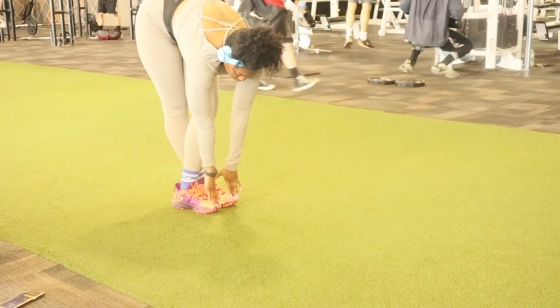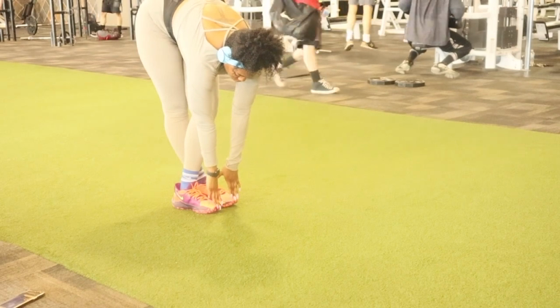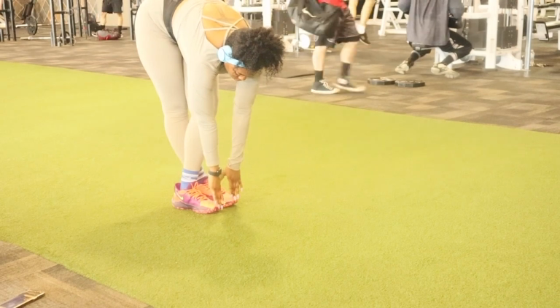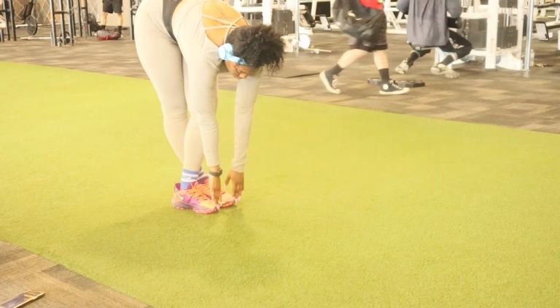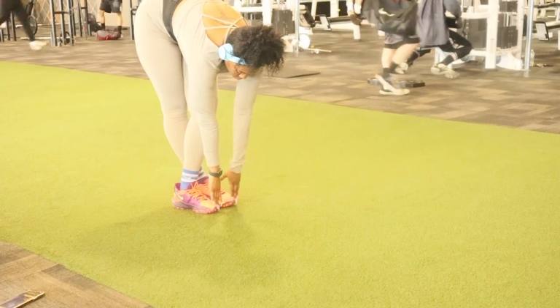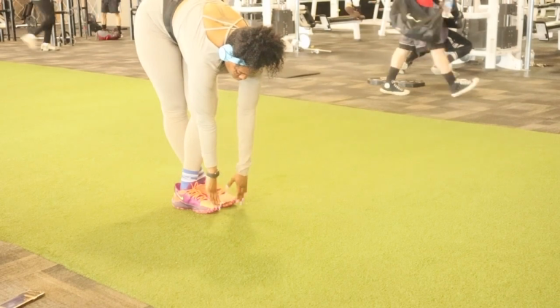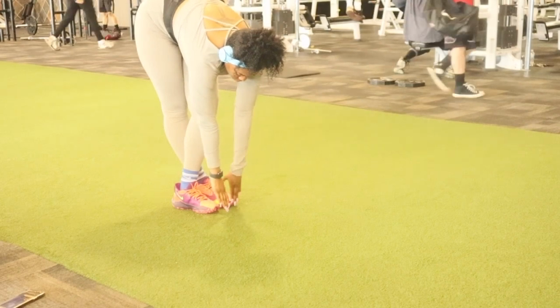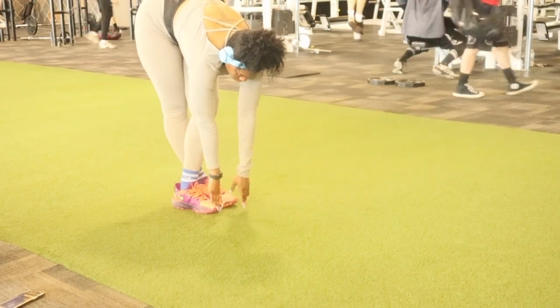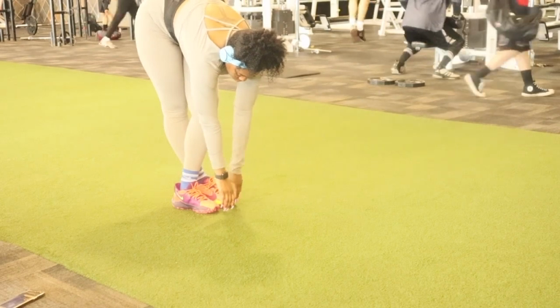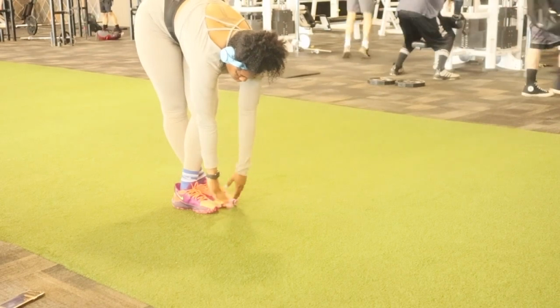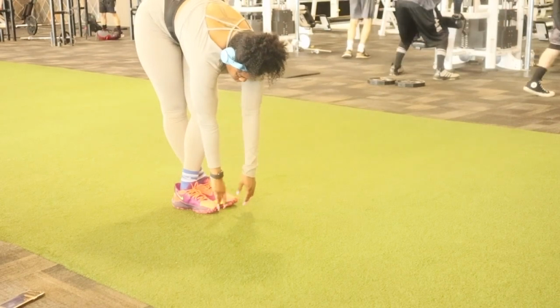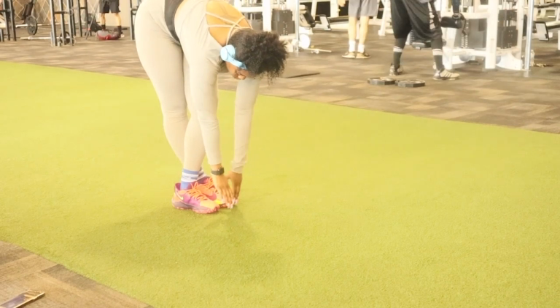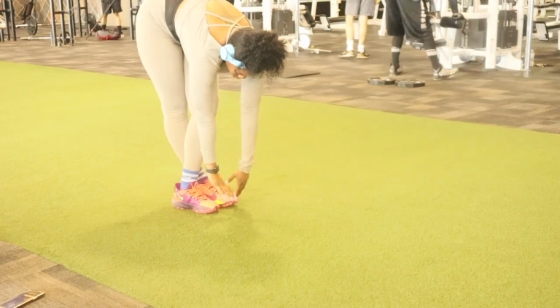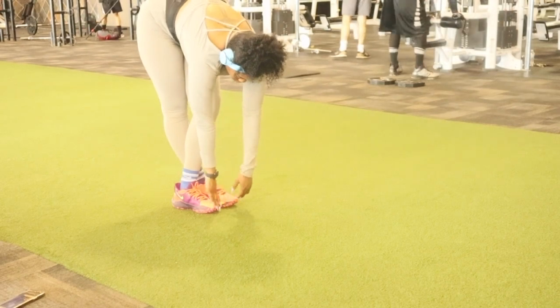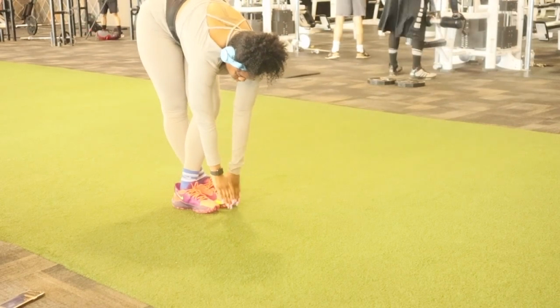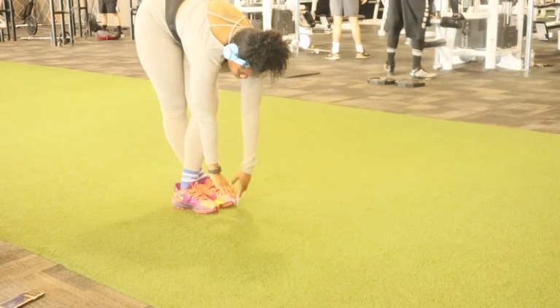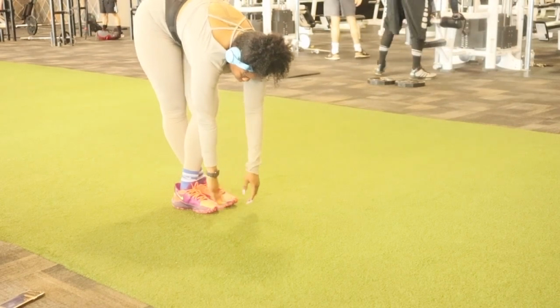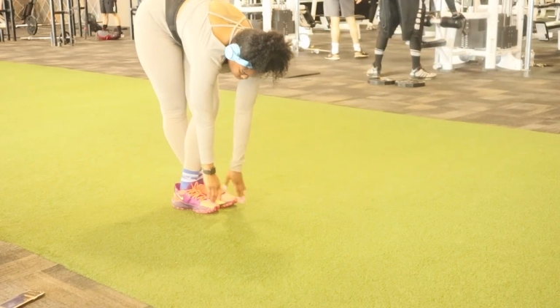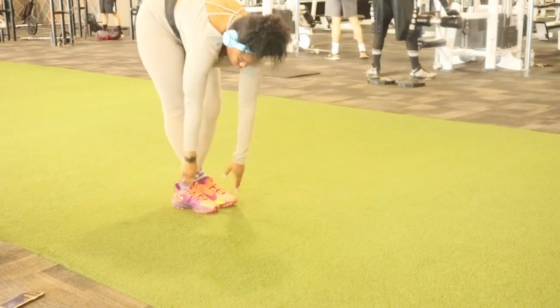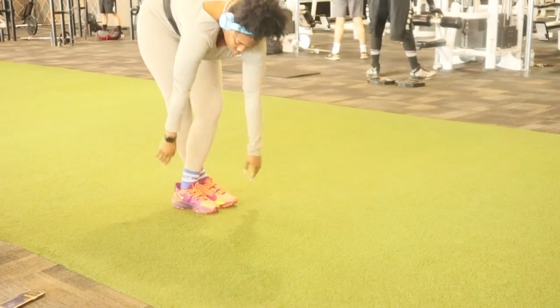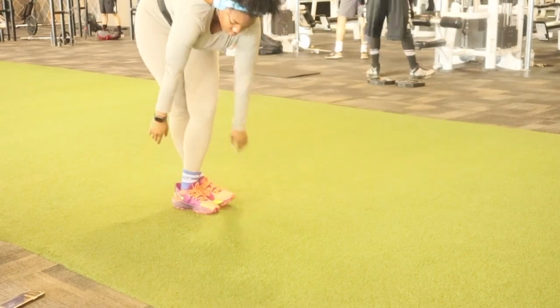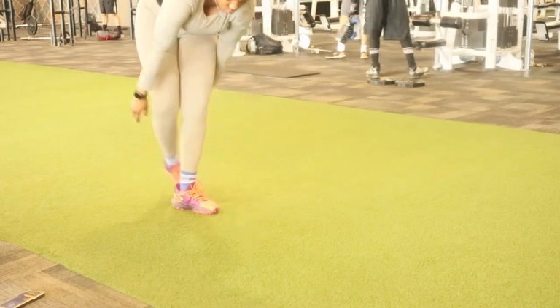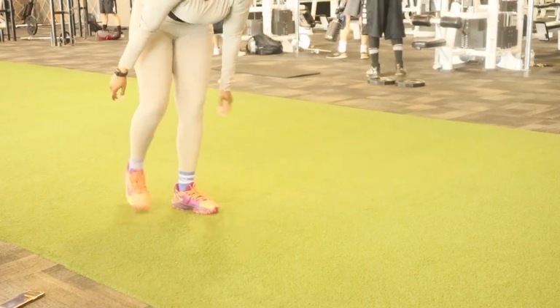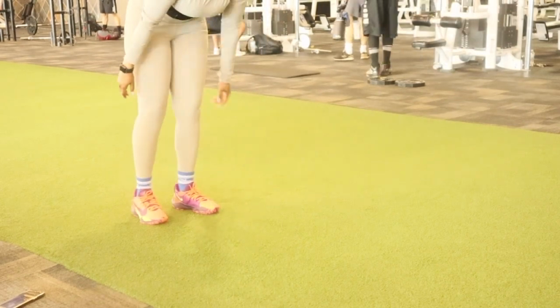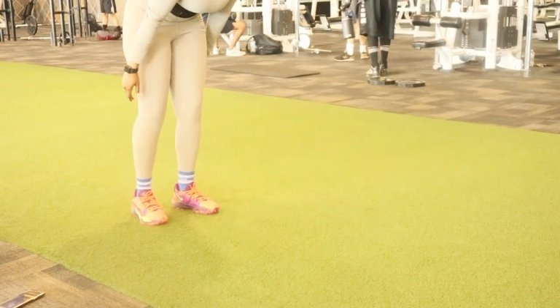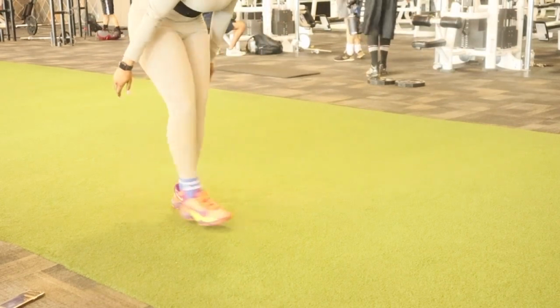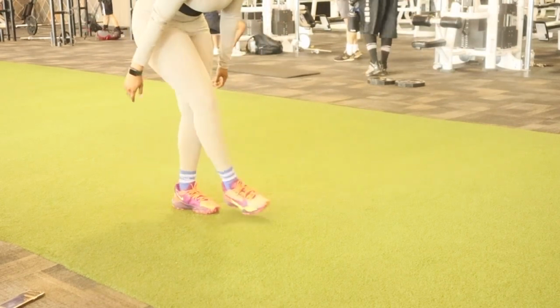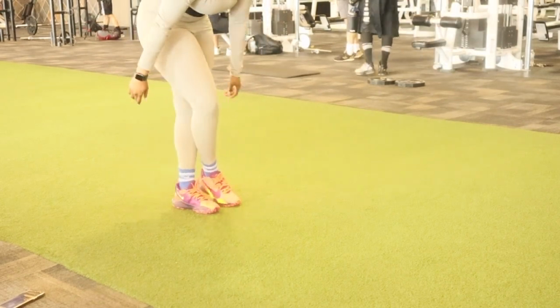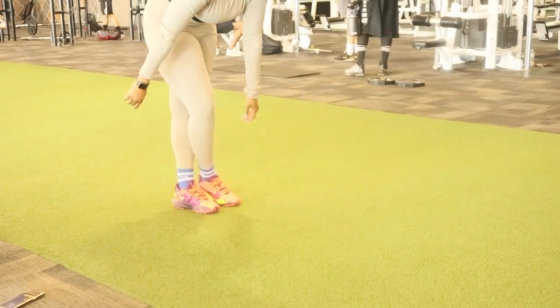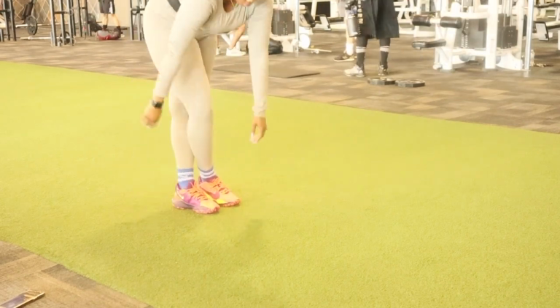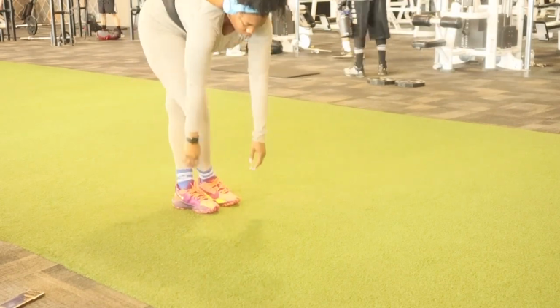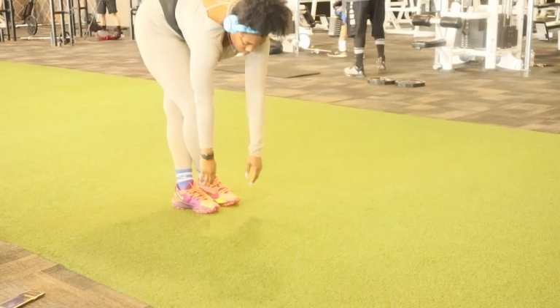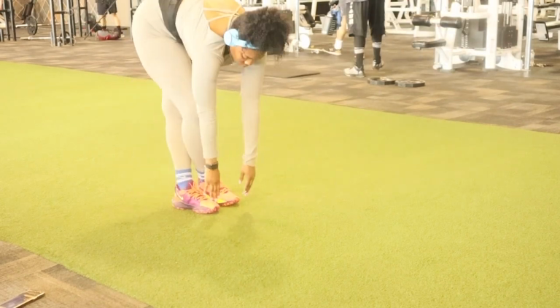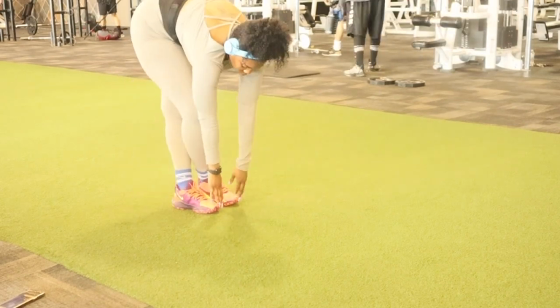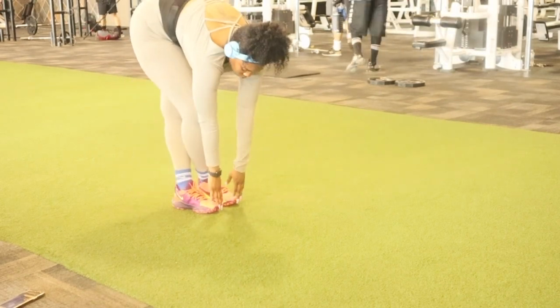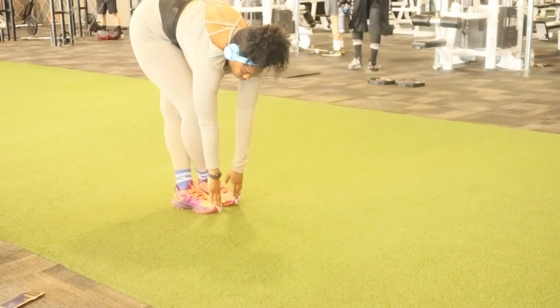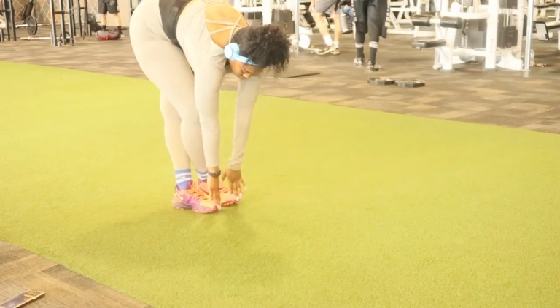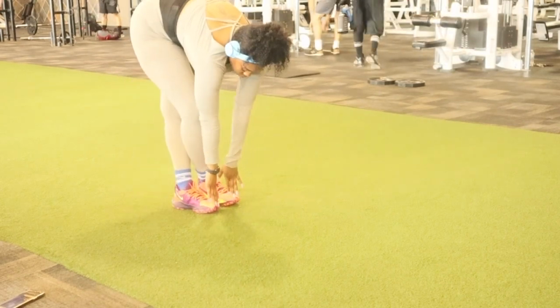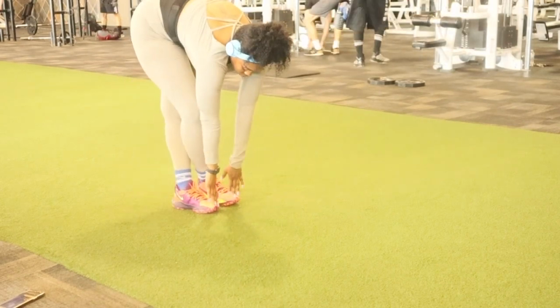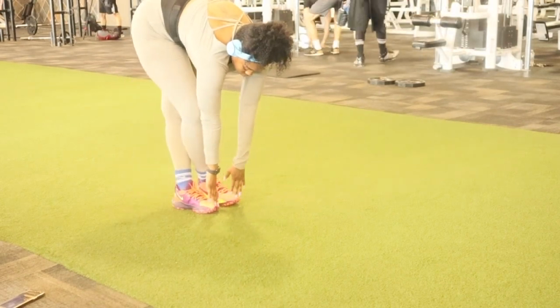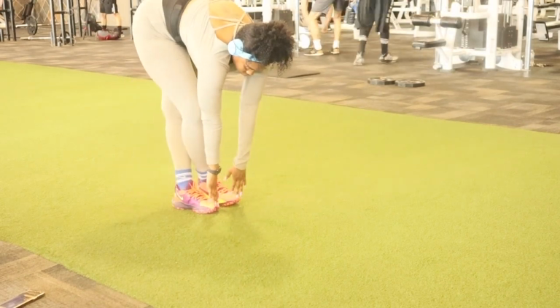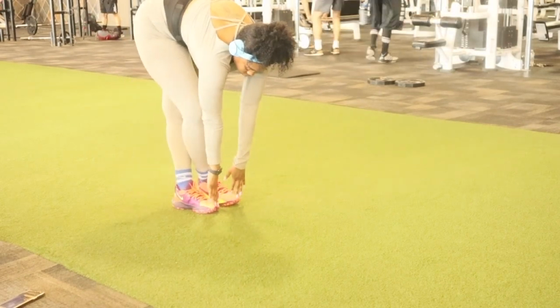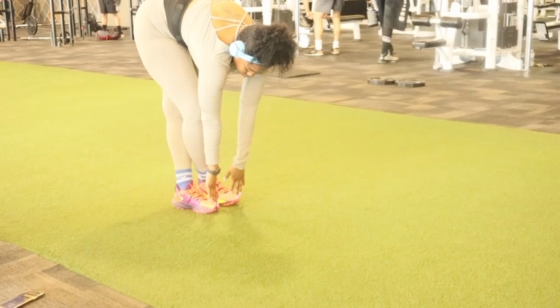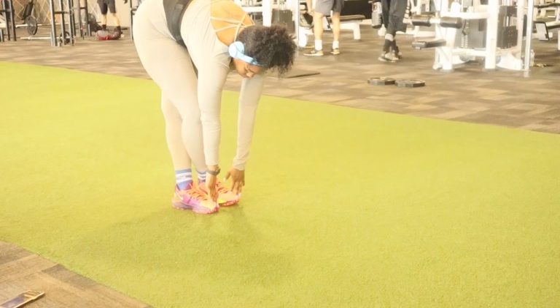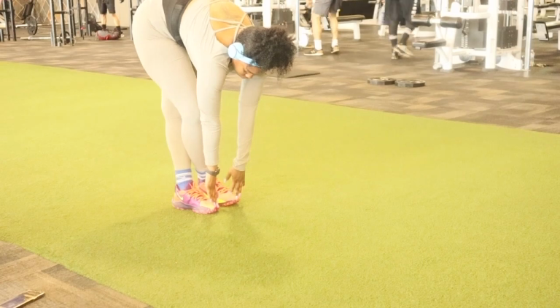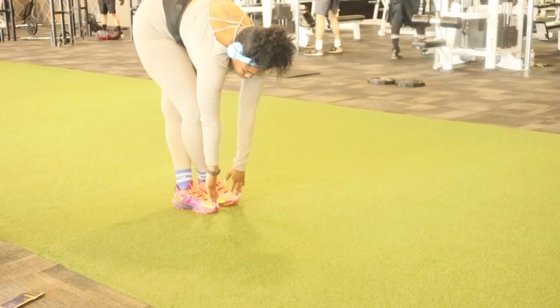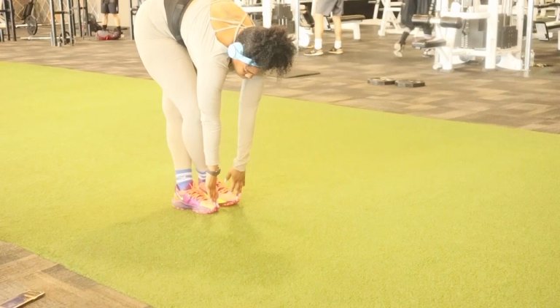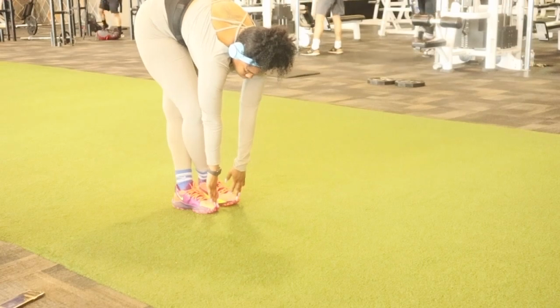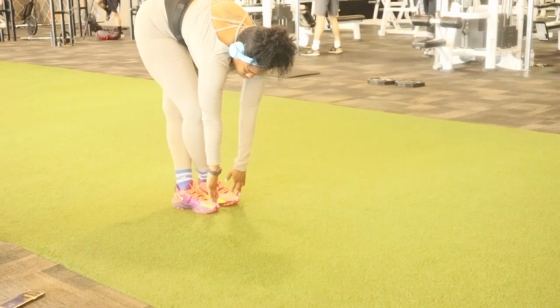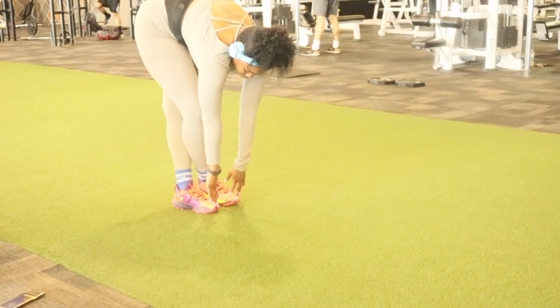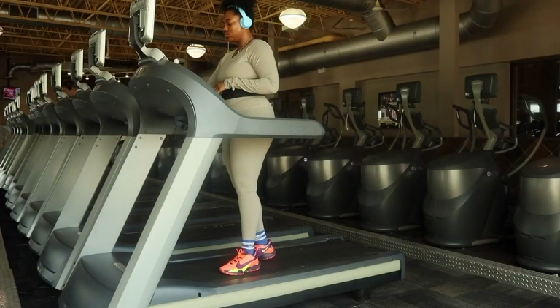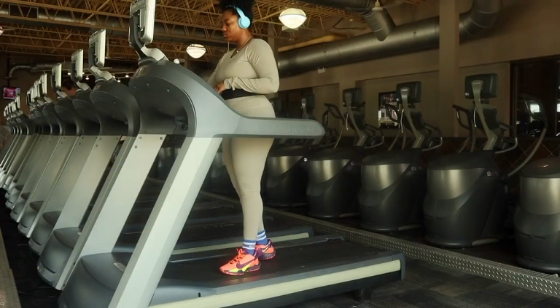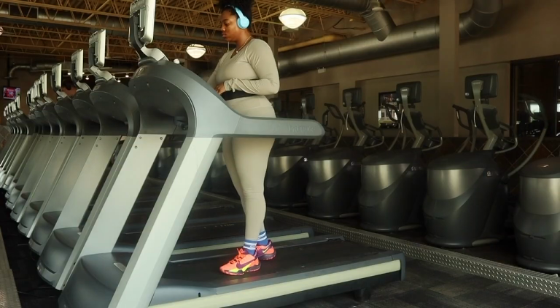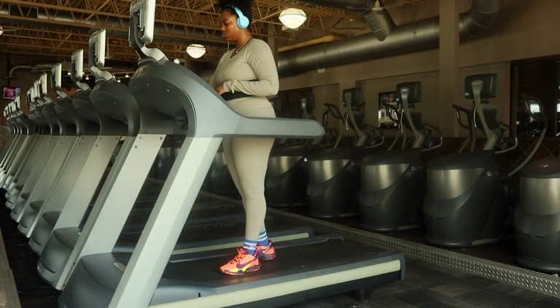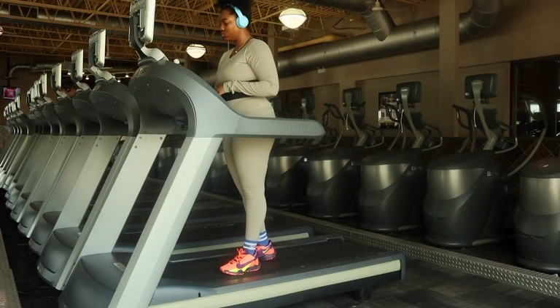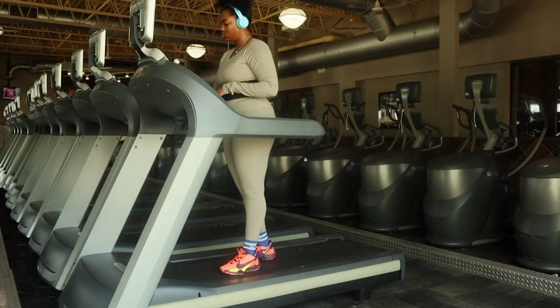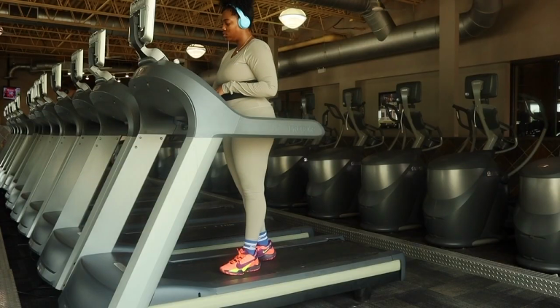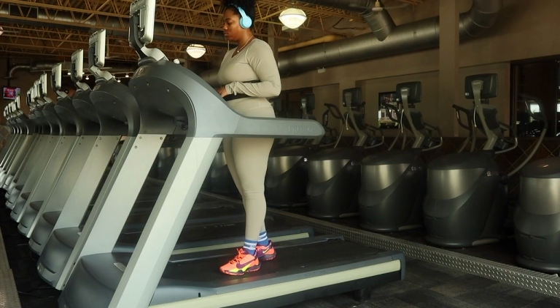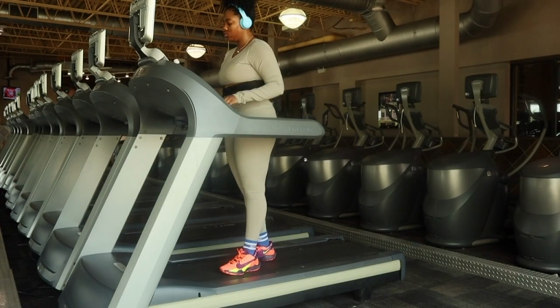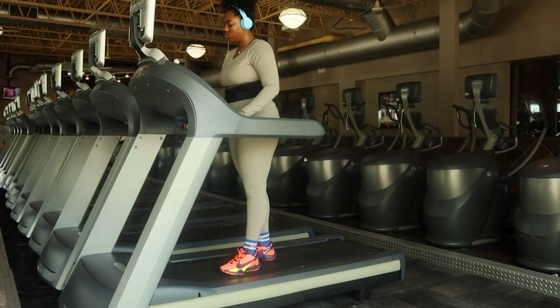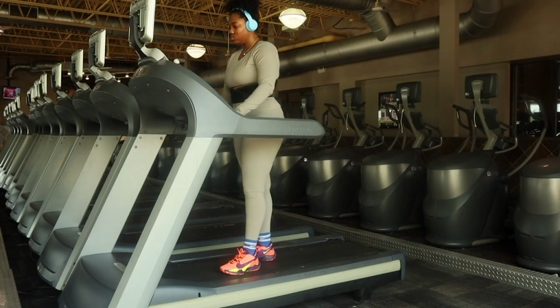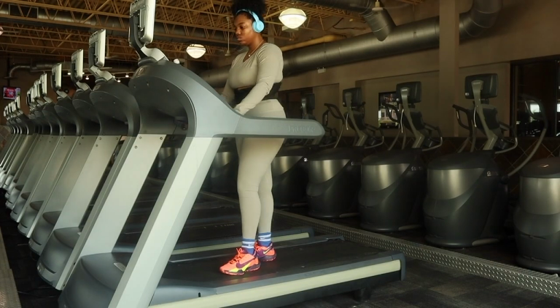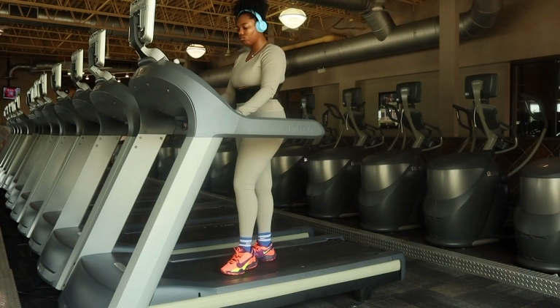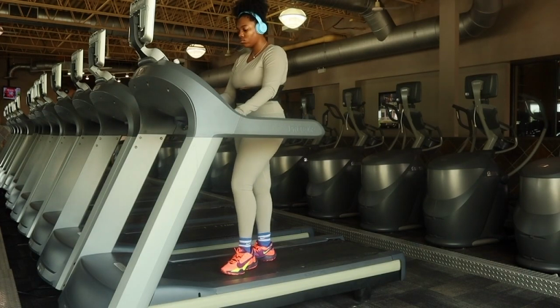I'm doing 30 seconds, and I'm just repeating these exercises until I feel relaxed. Alright, here we go.